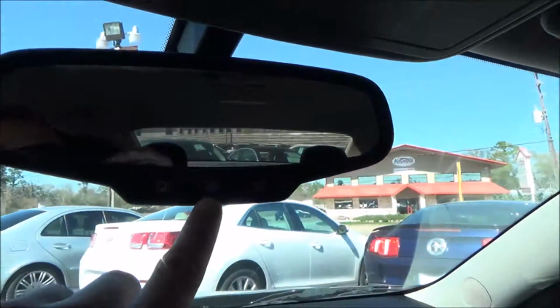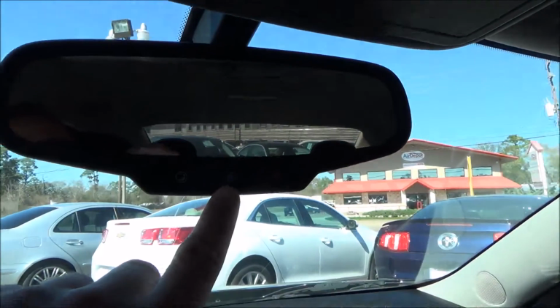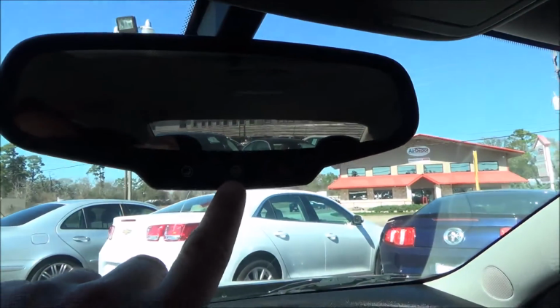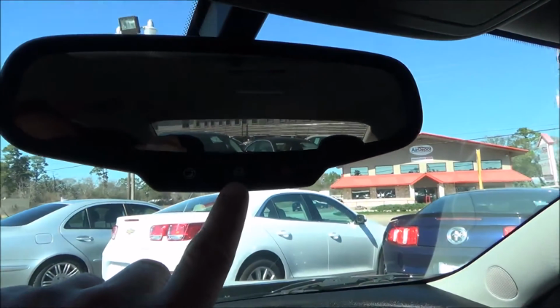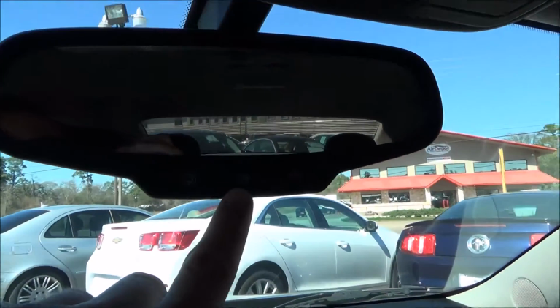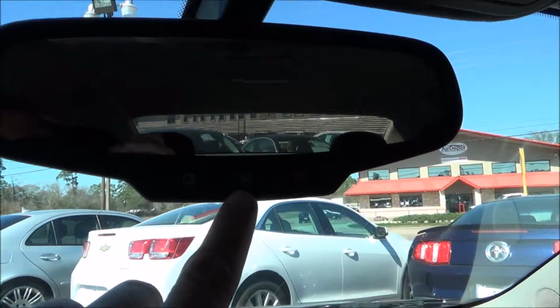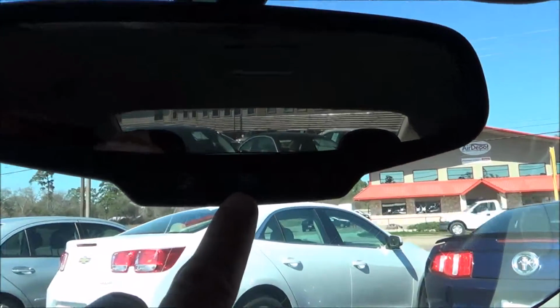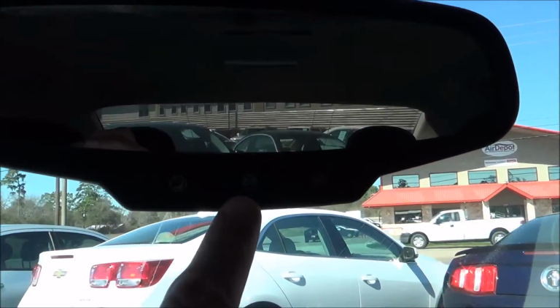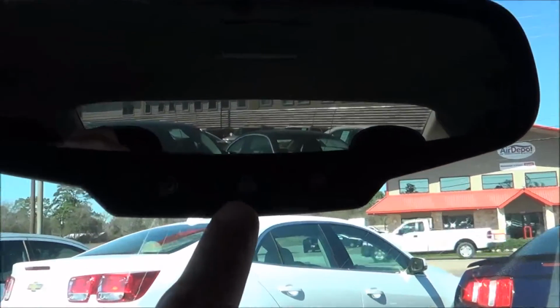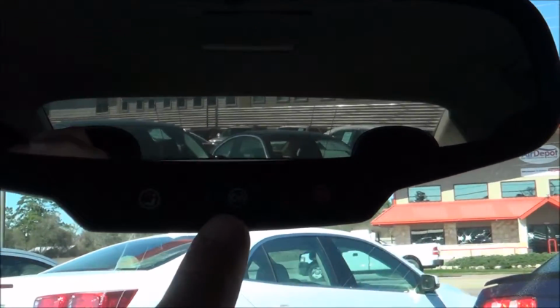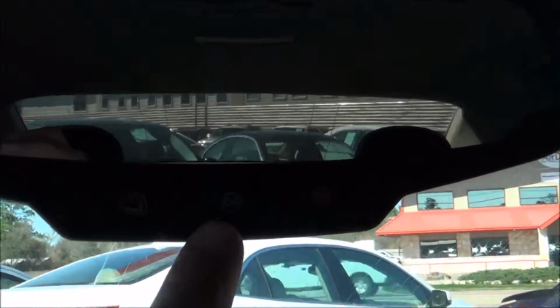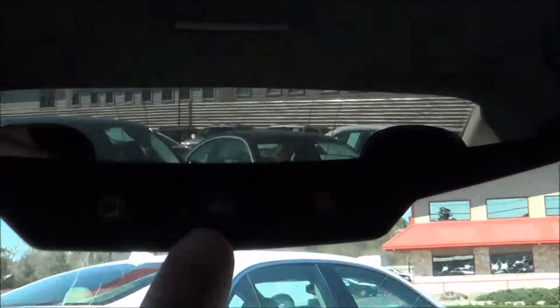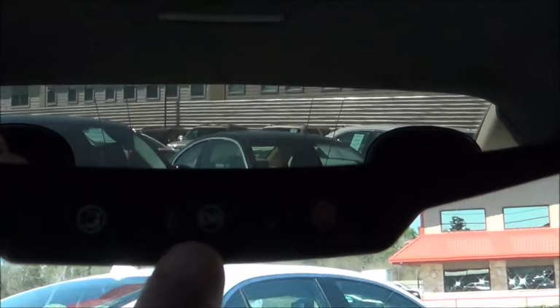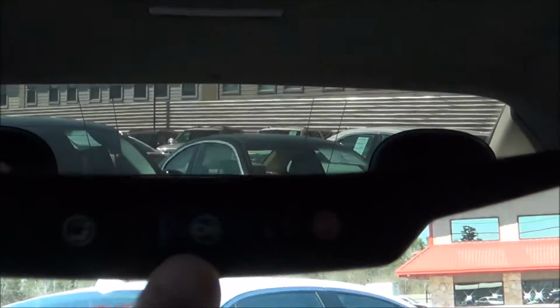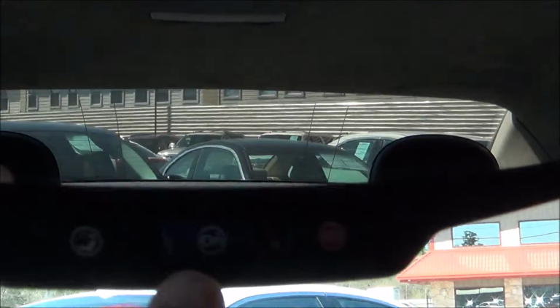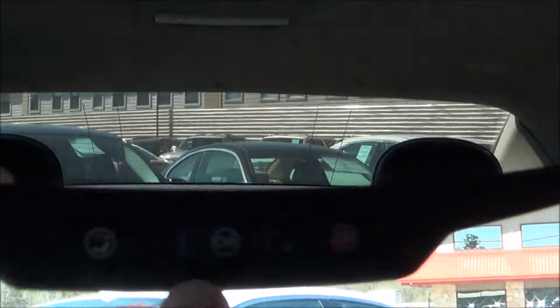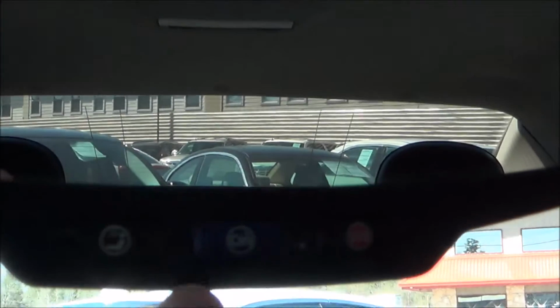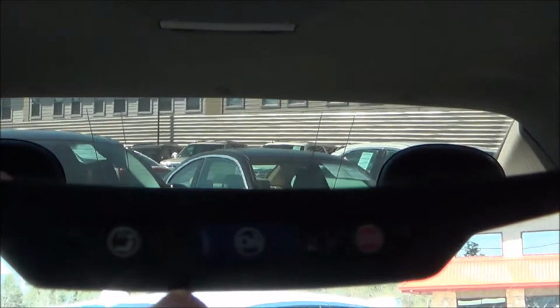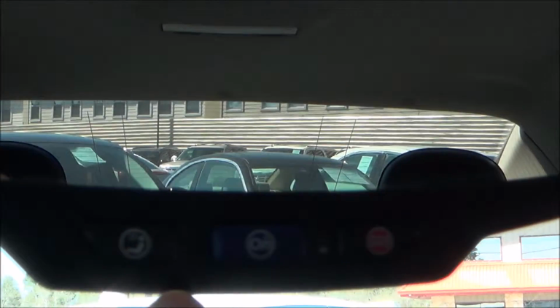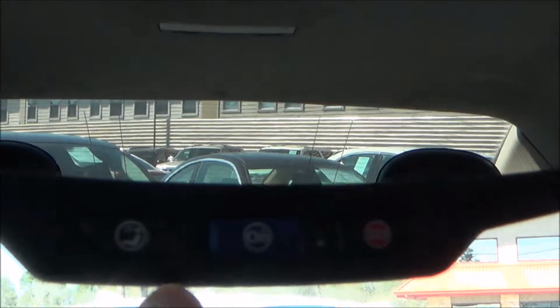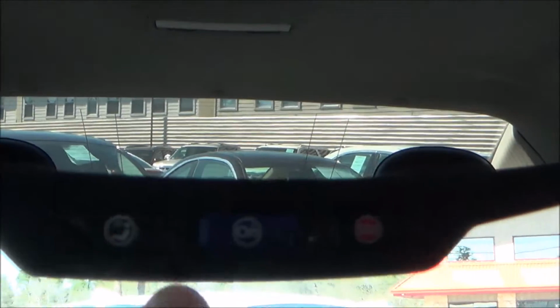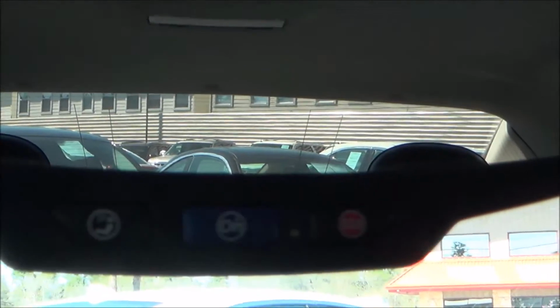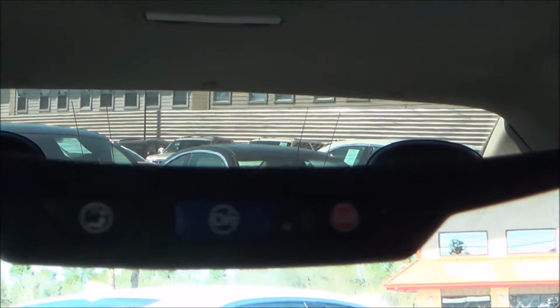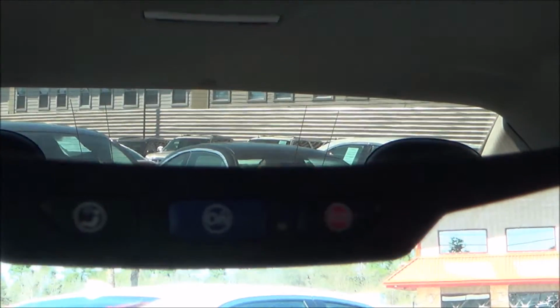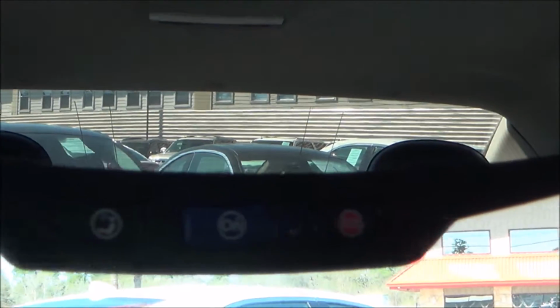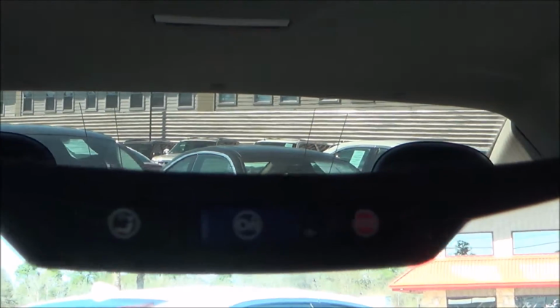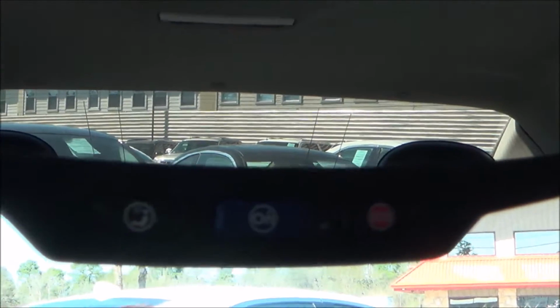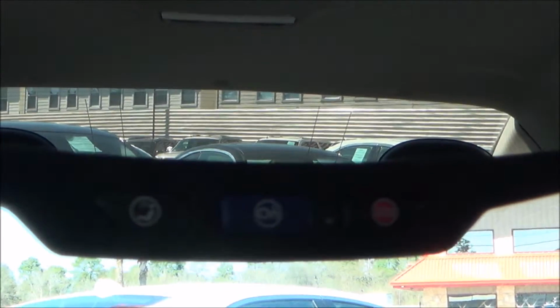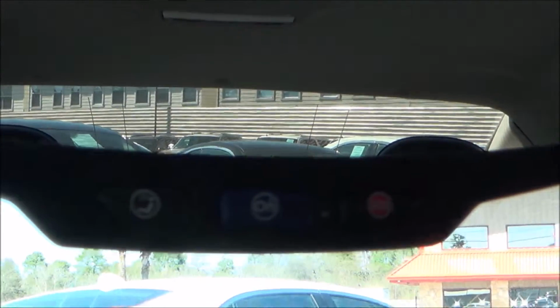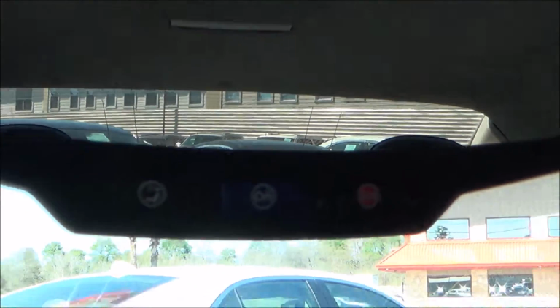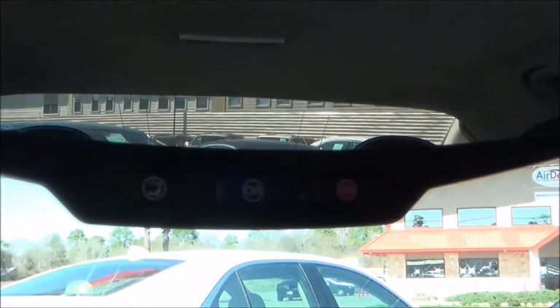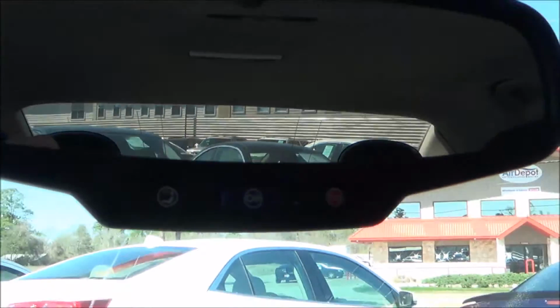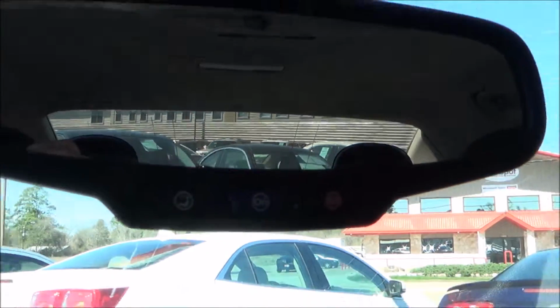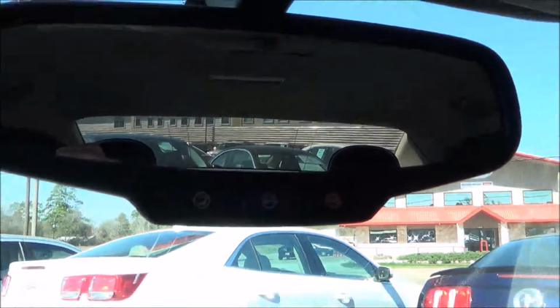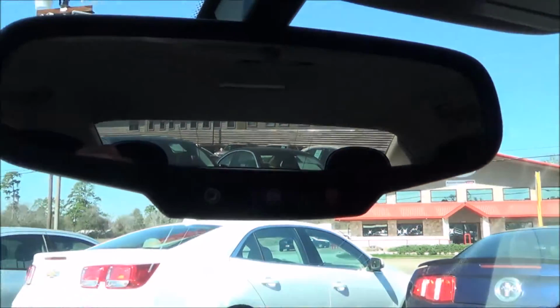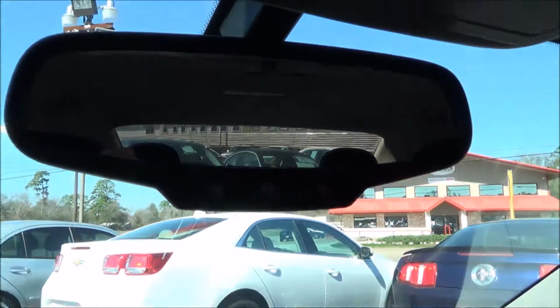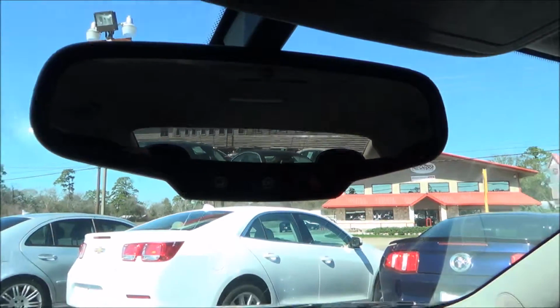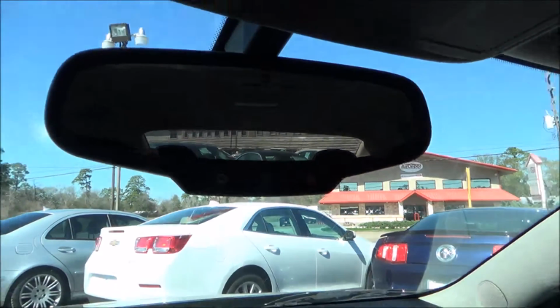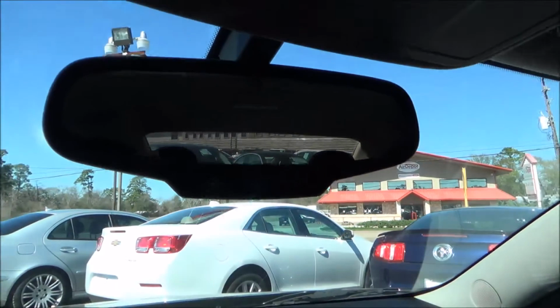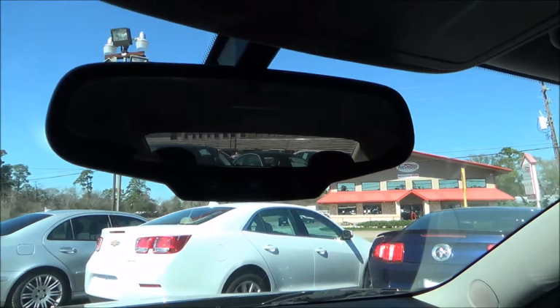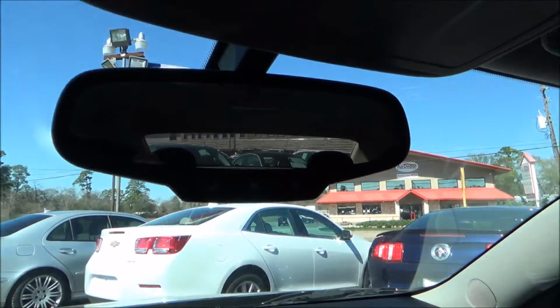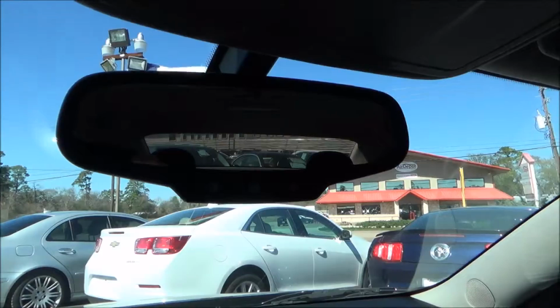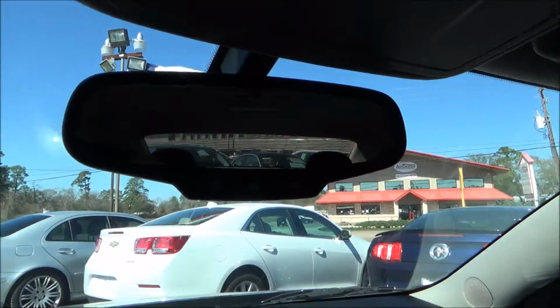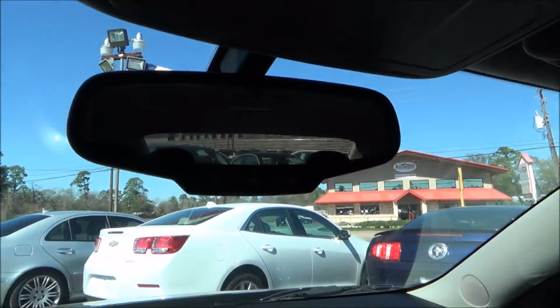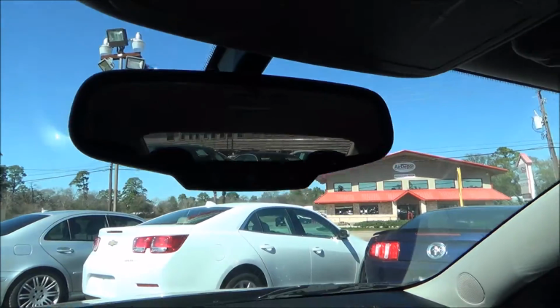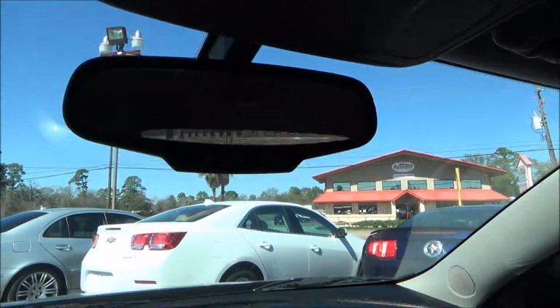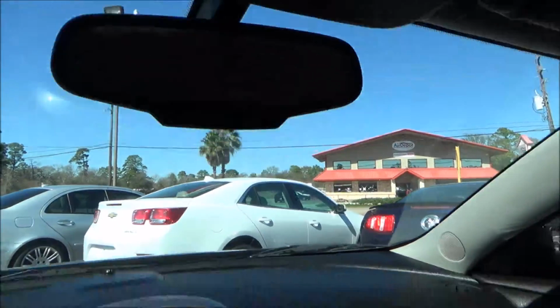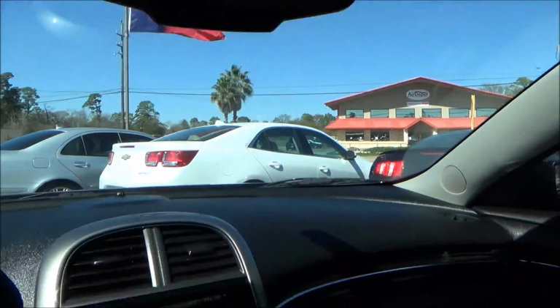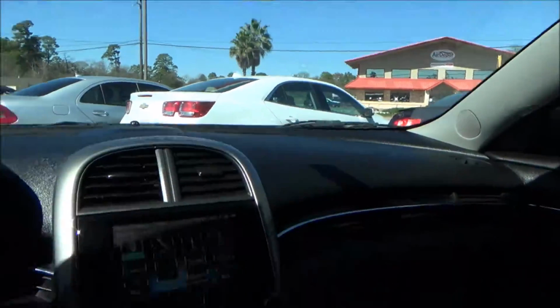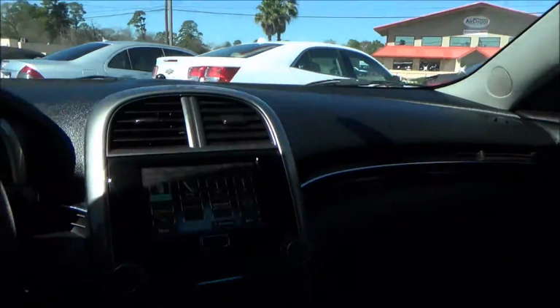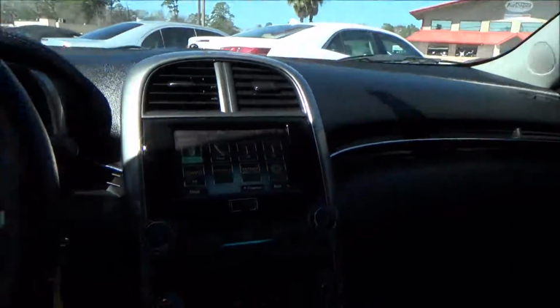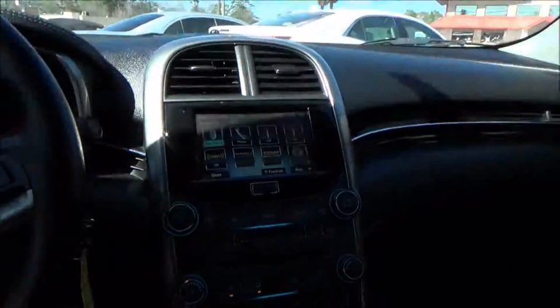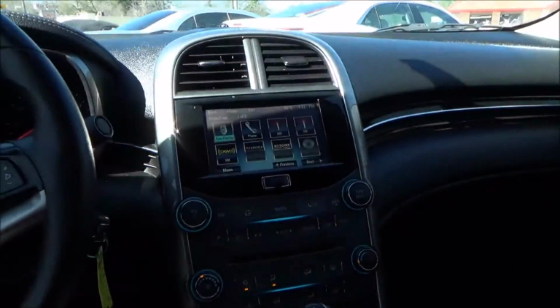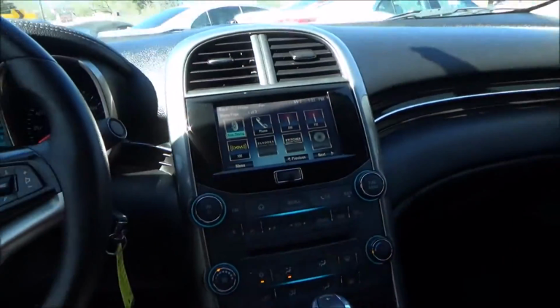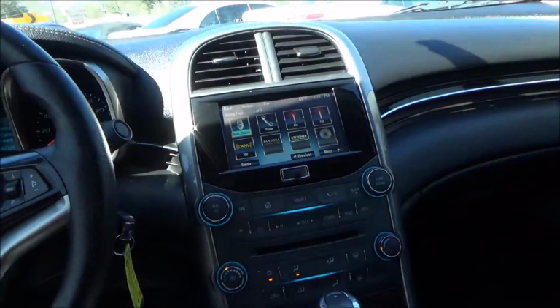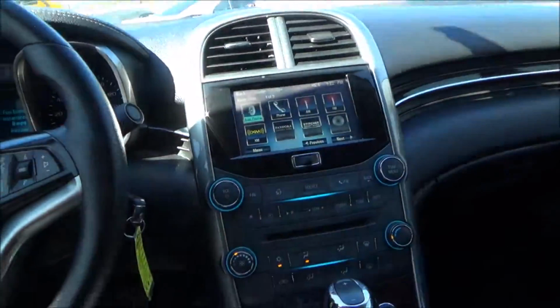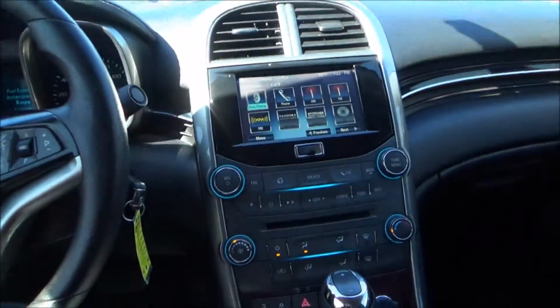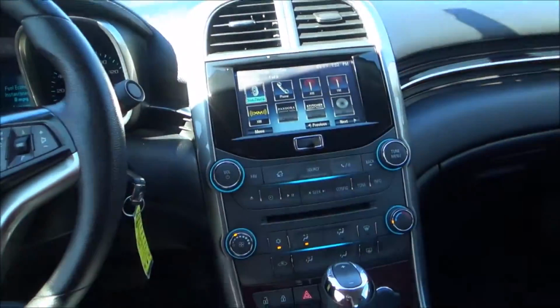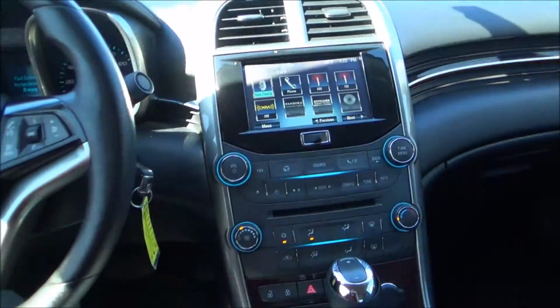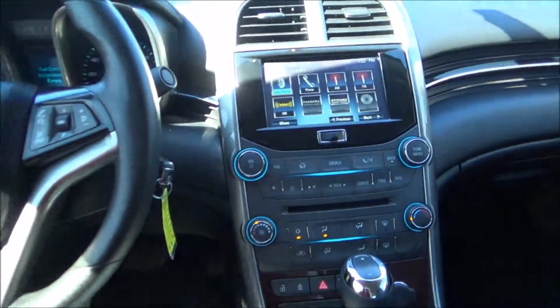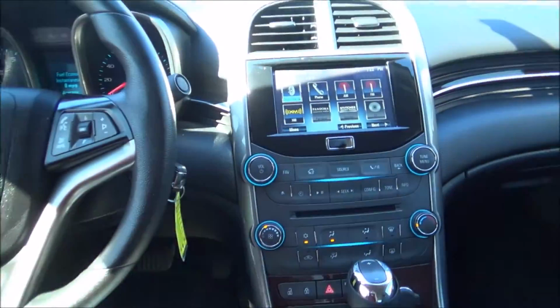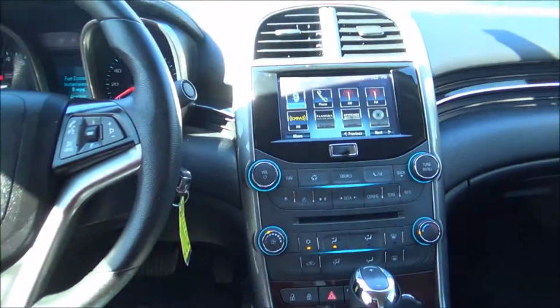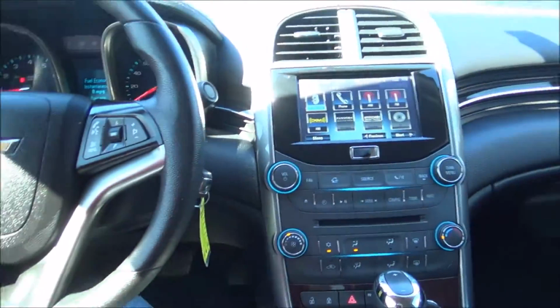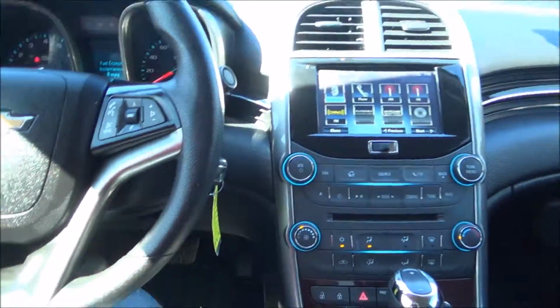You do have HomeSync, which allows you to program keyless remotes to your vehicle like garage door openers, gates, and things like that. Being that it is a Chevy product, you do have OnStar. Let's go ahead and take a look at the rest of the vehicle.